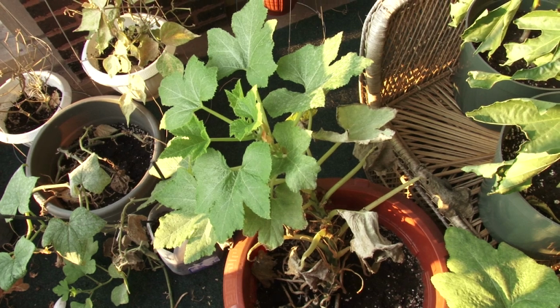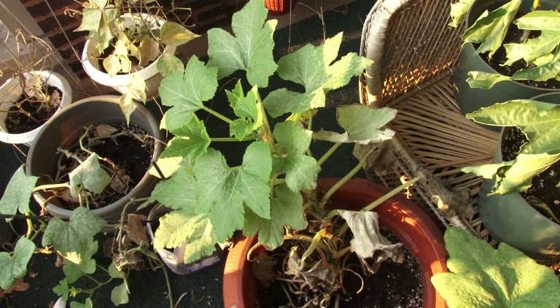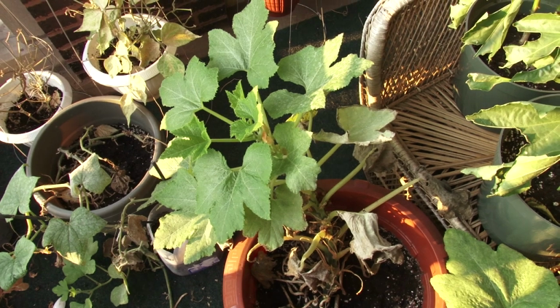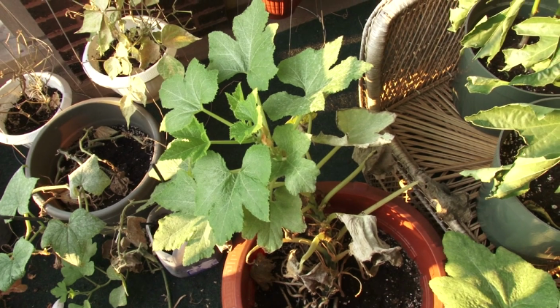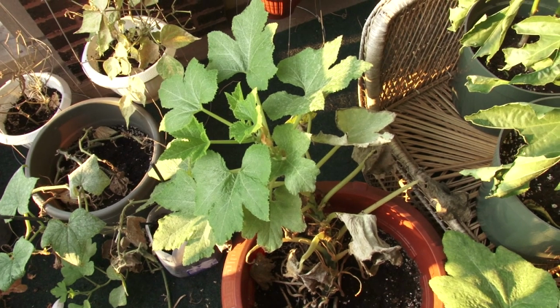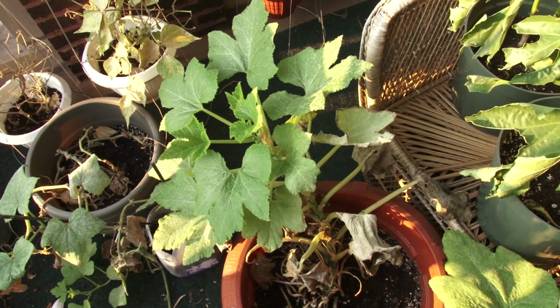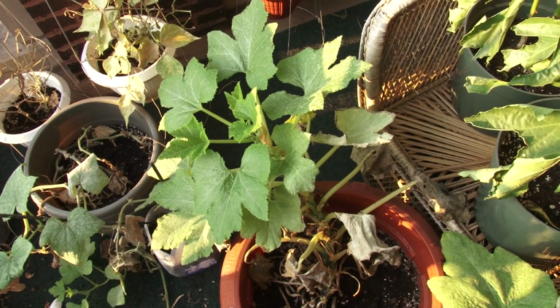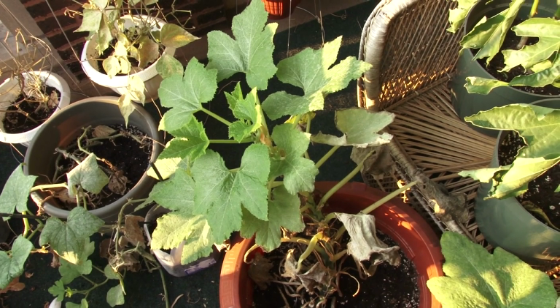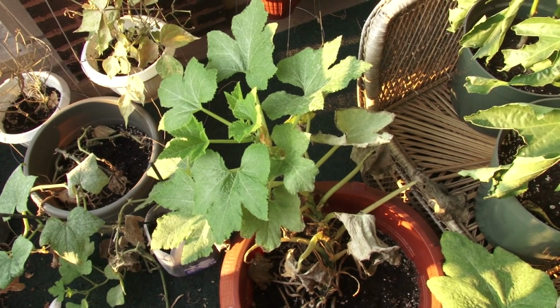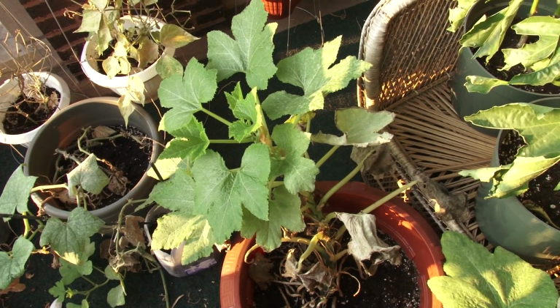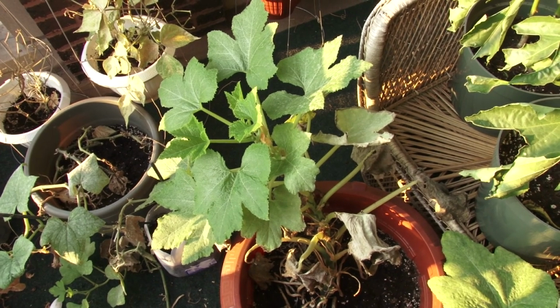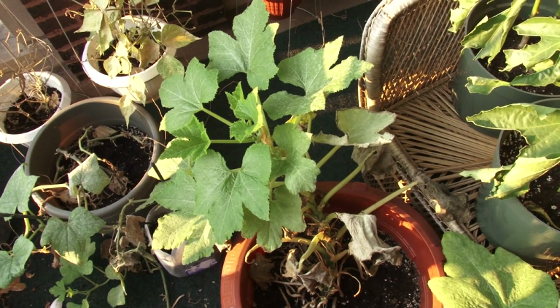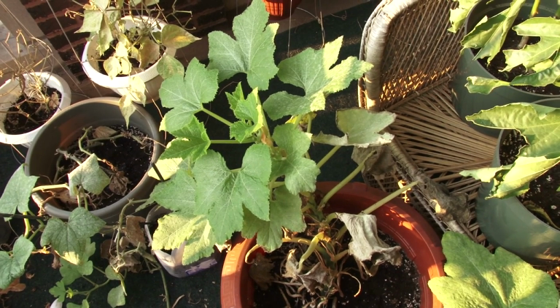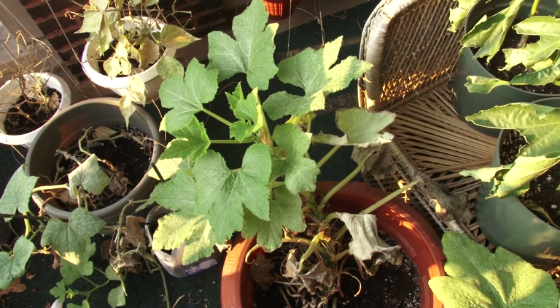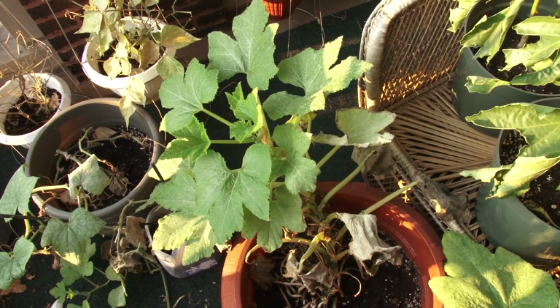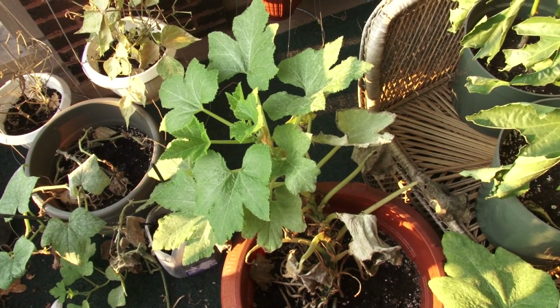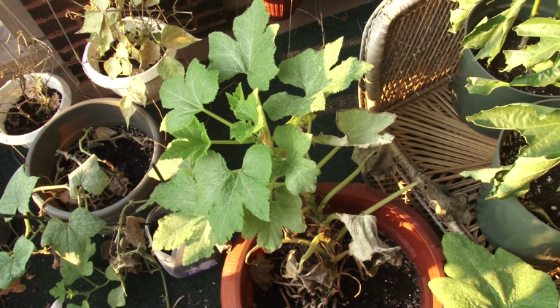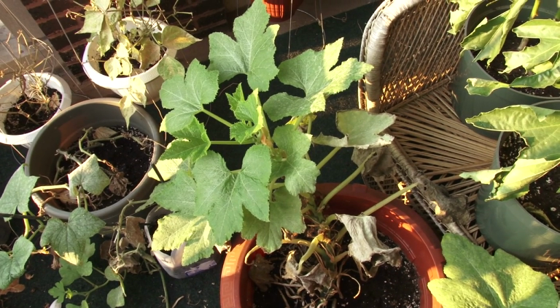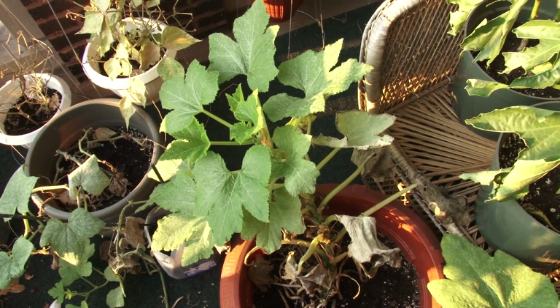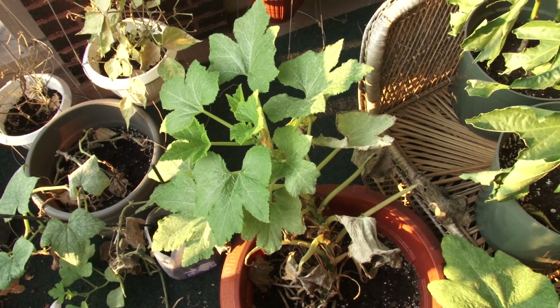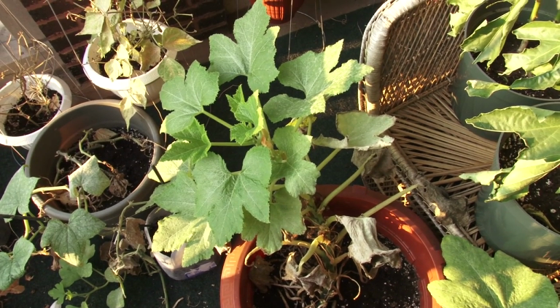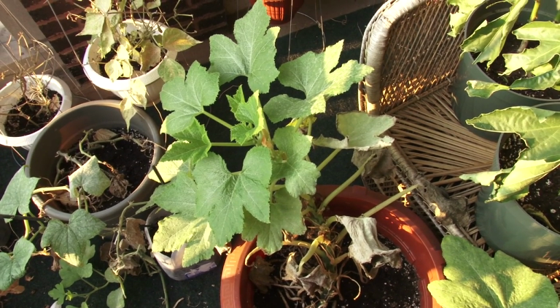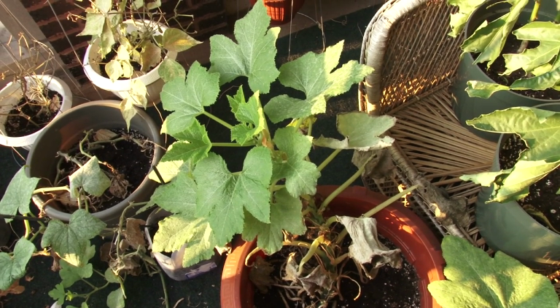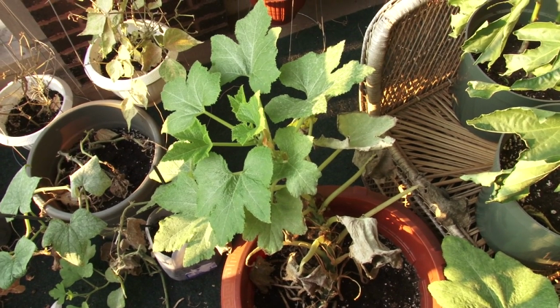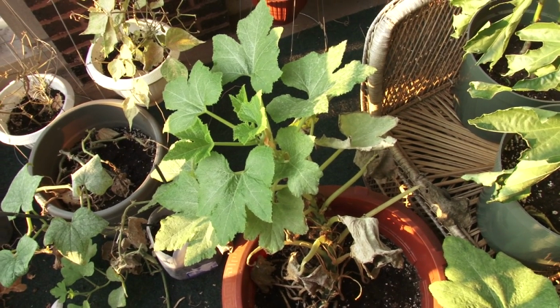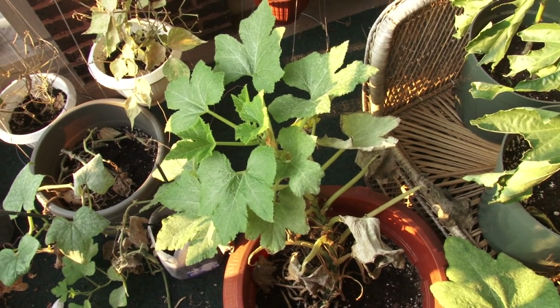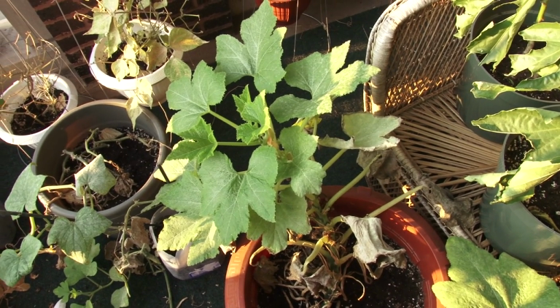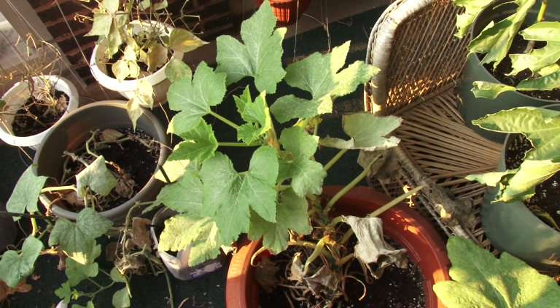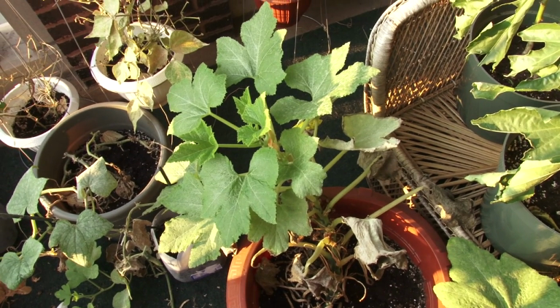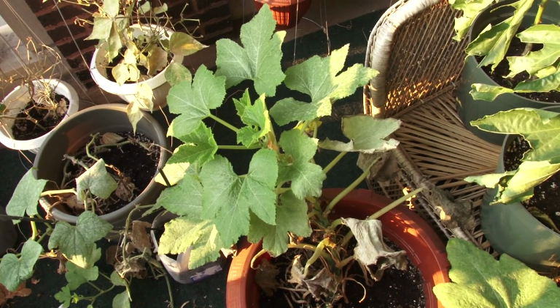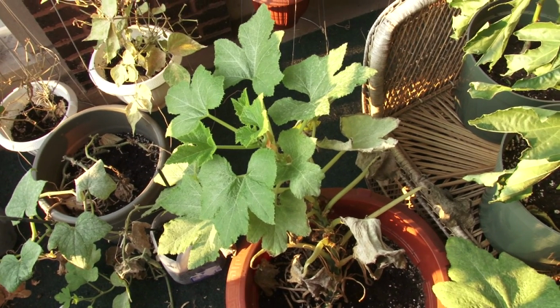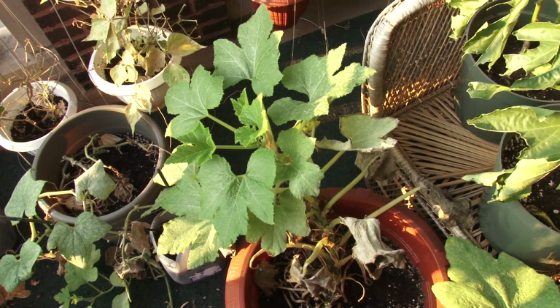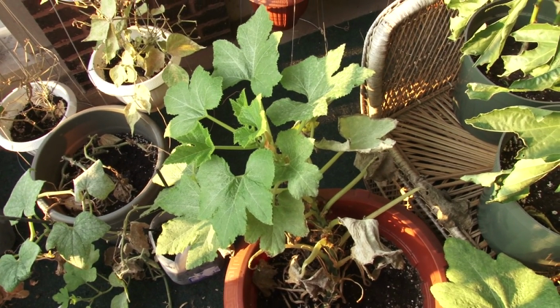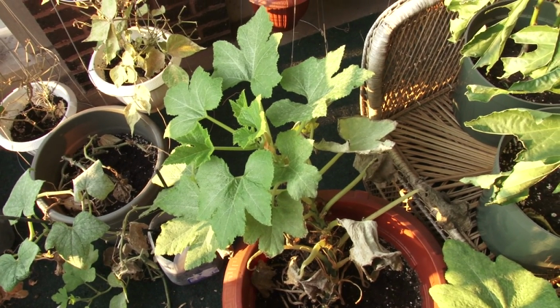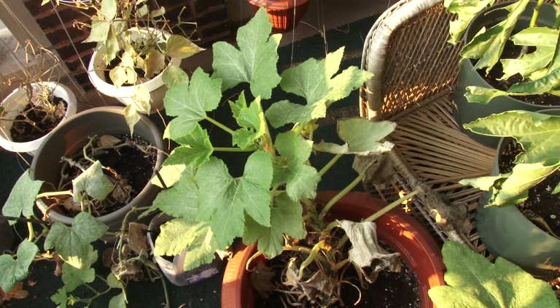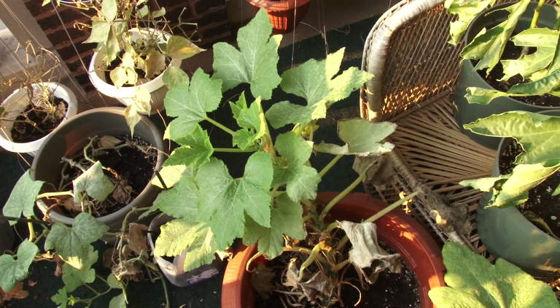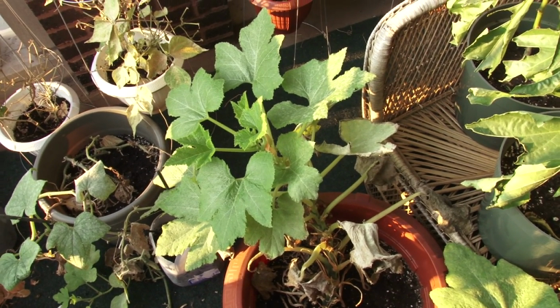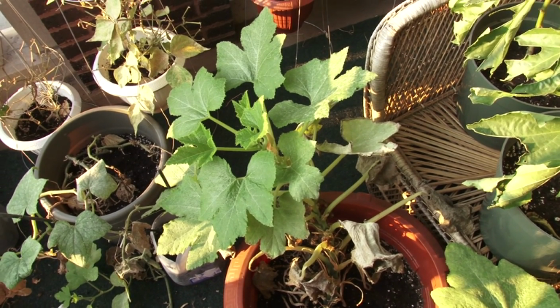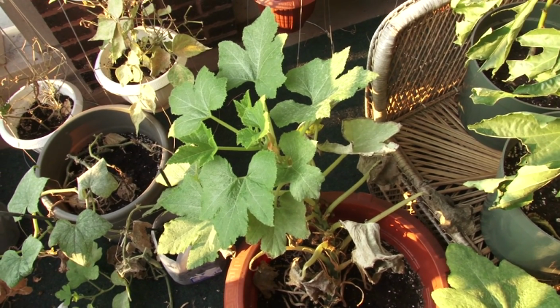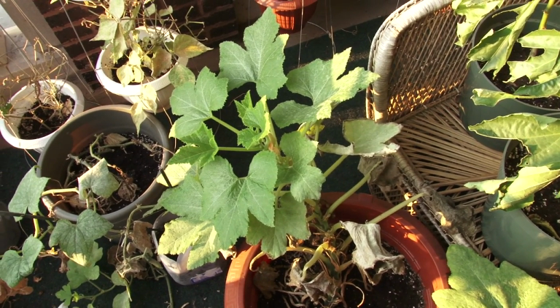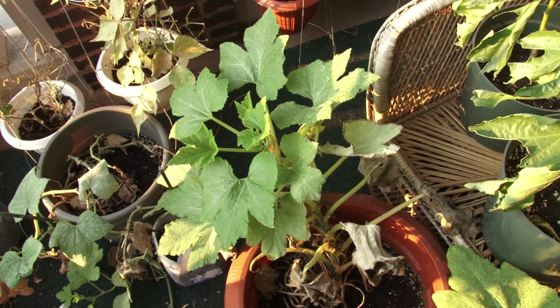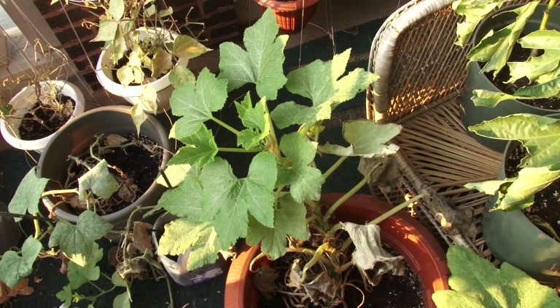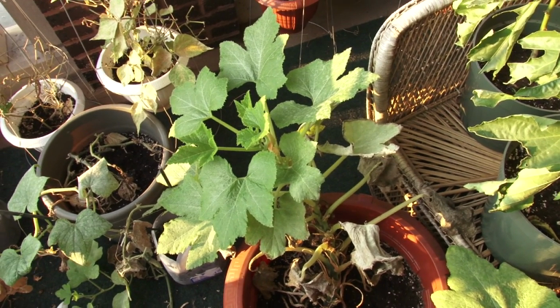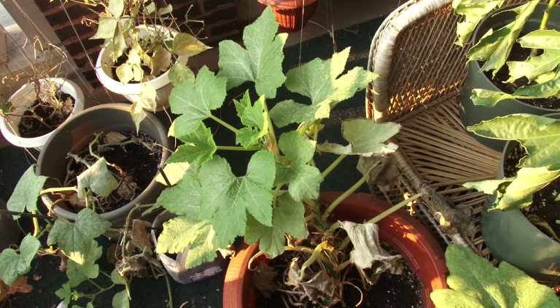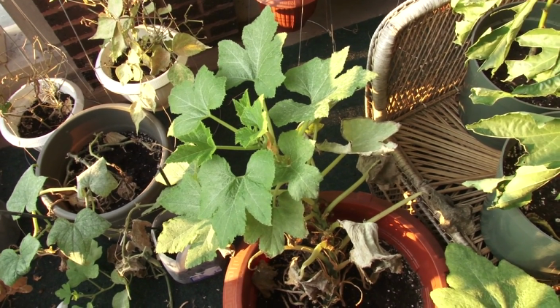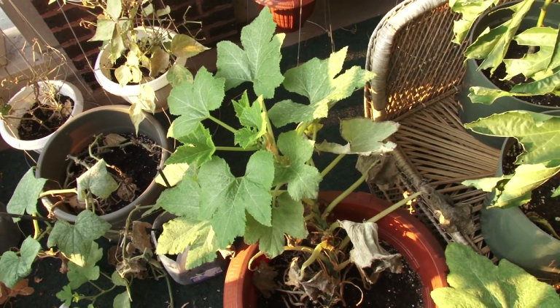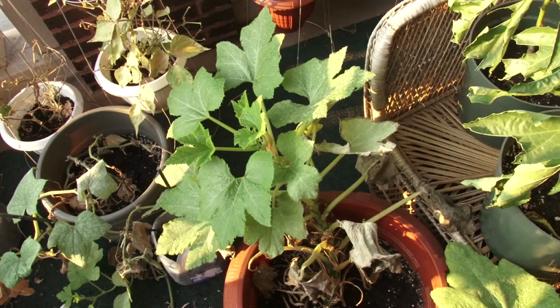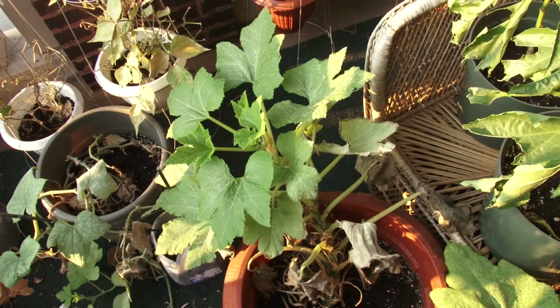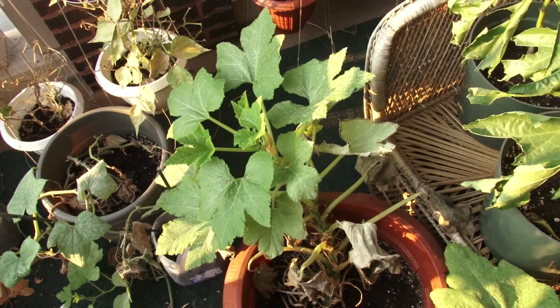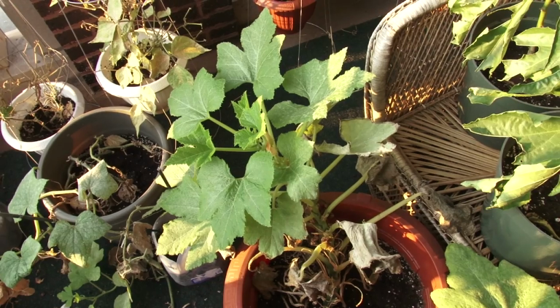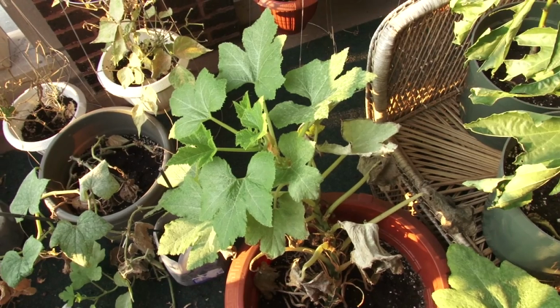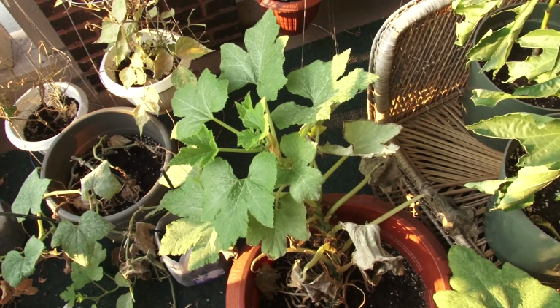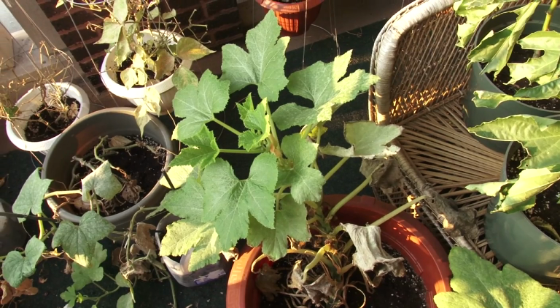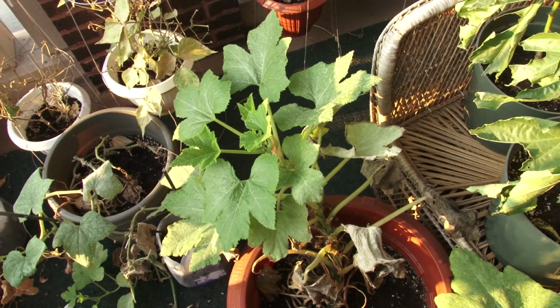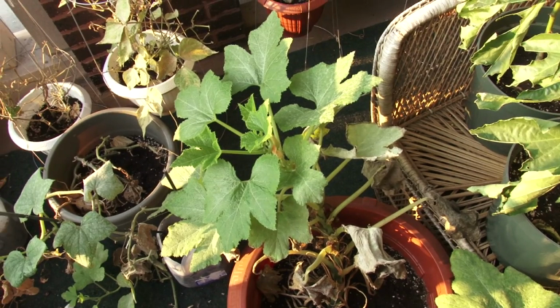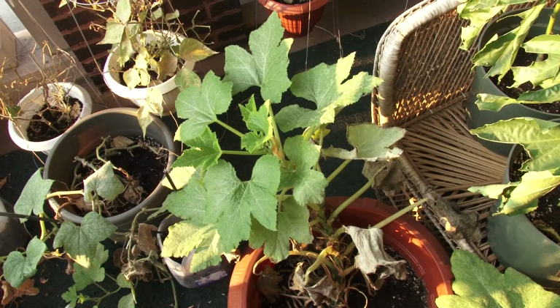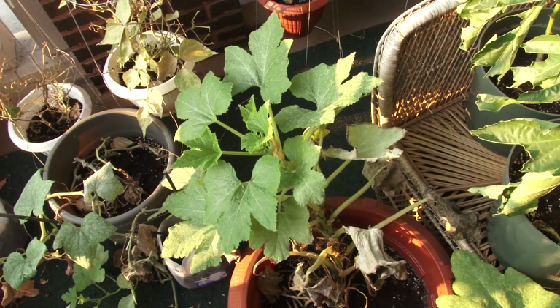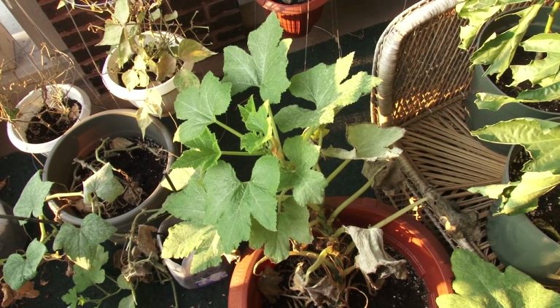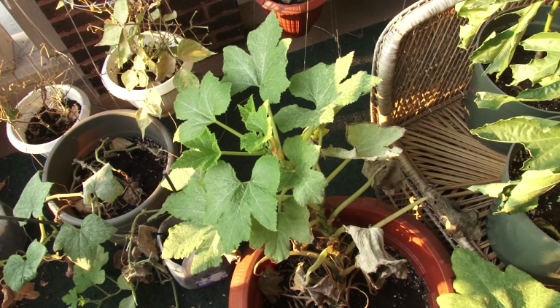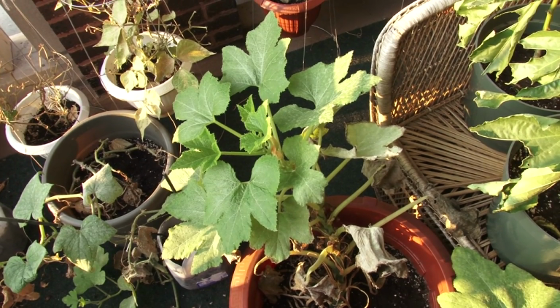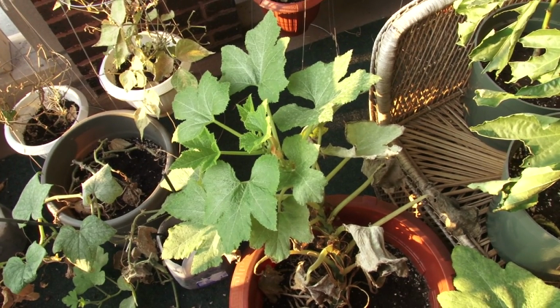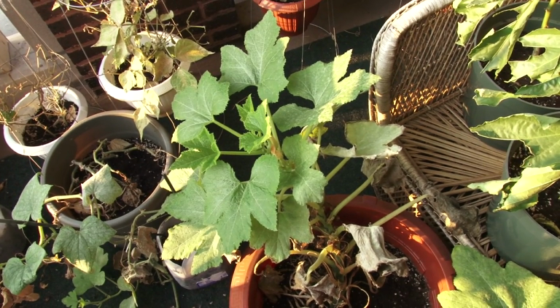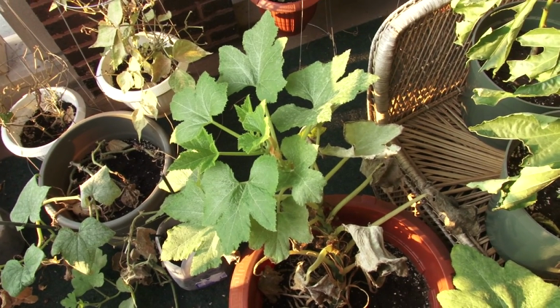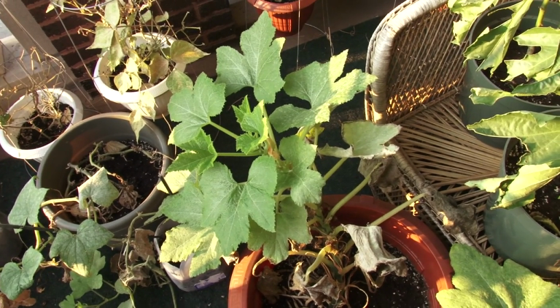Okay, it's week 19 — we think — of our patio gardening experiment. And Tiffany, what's going on this week?